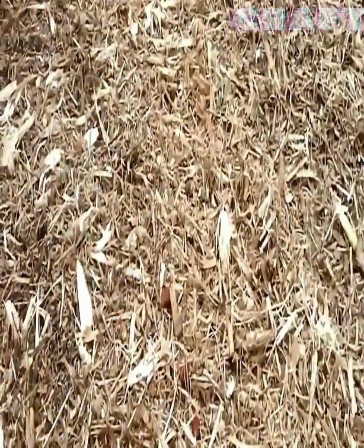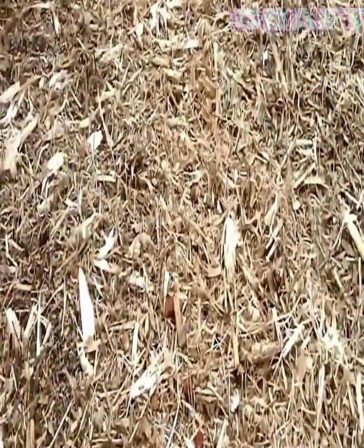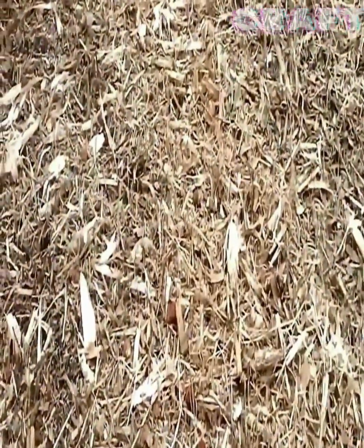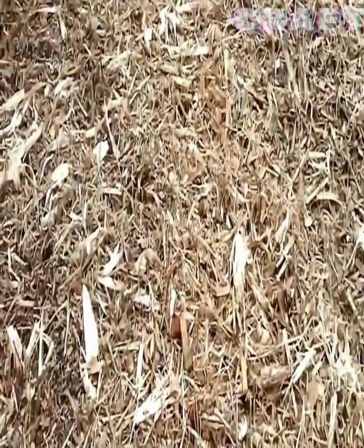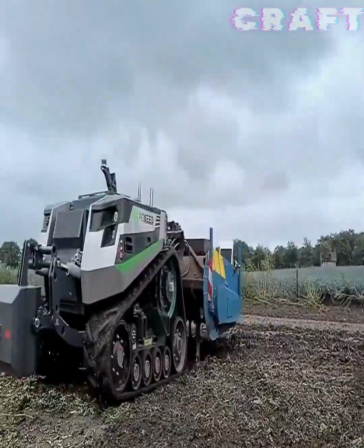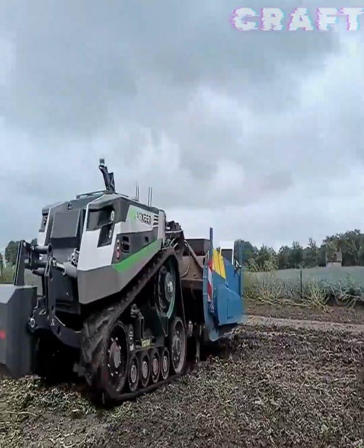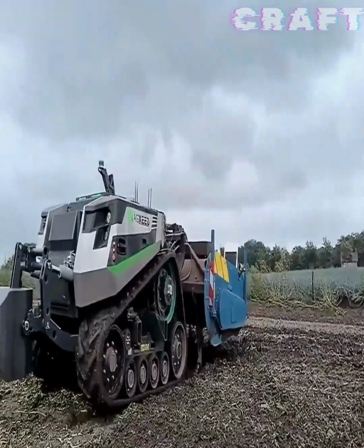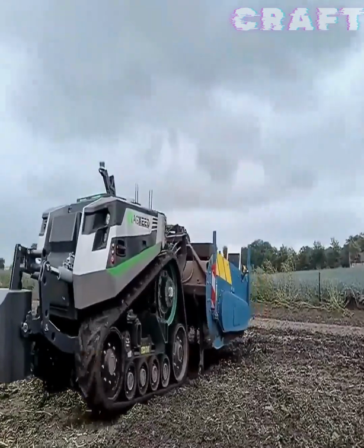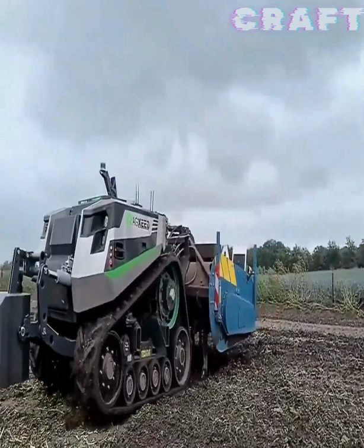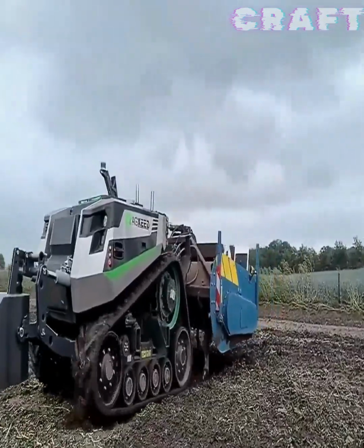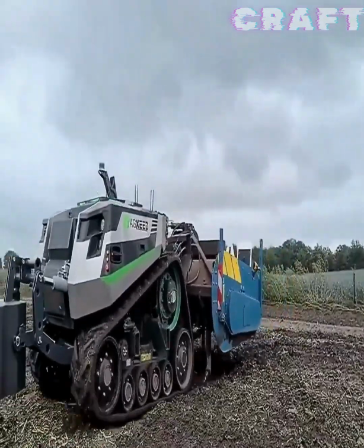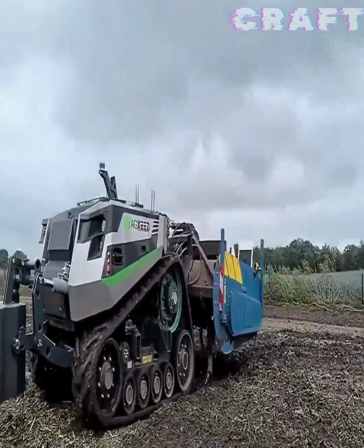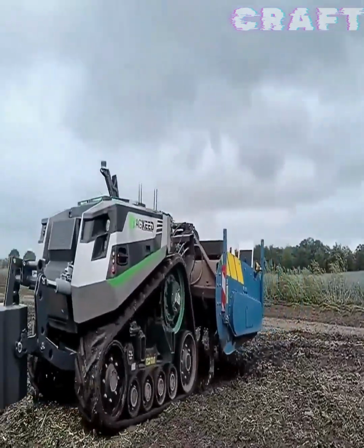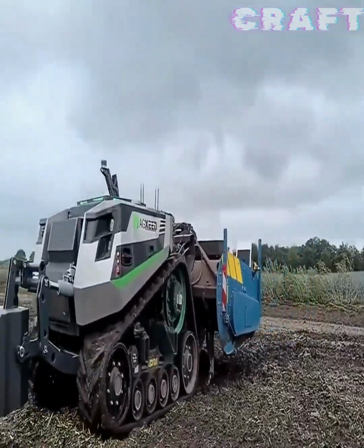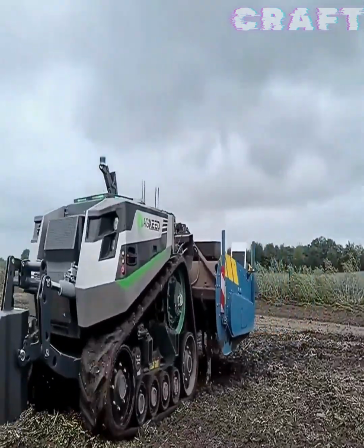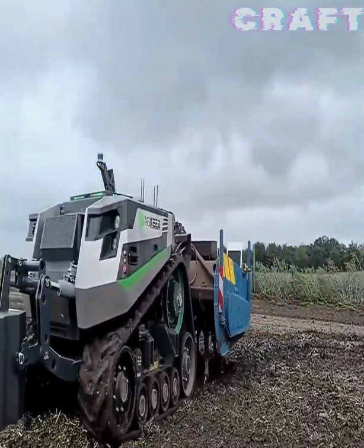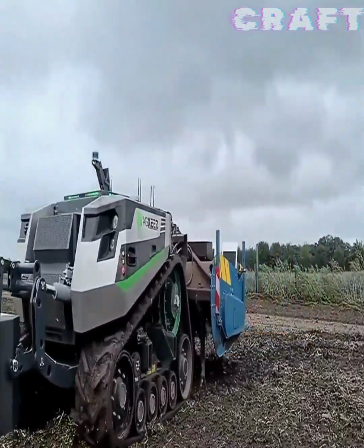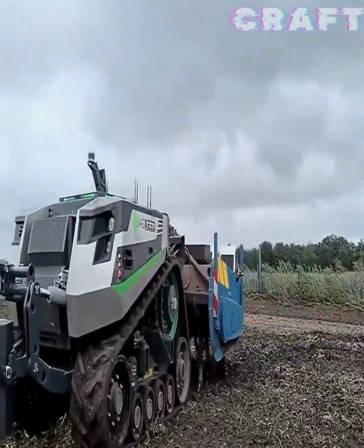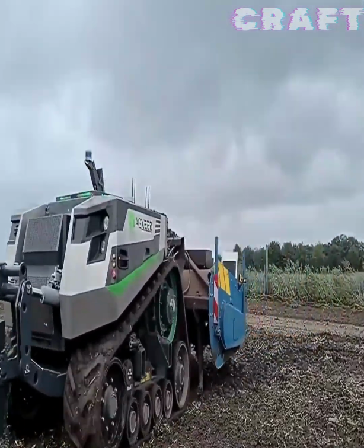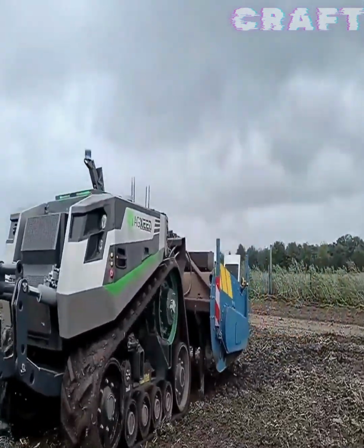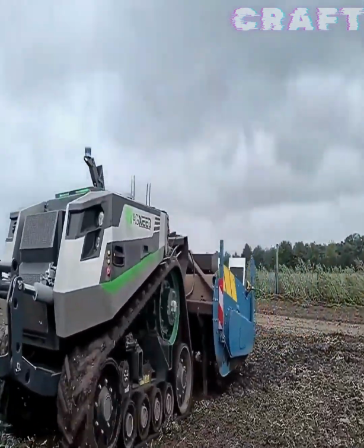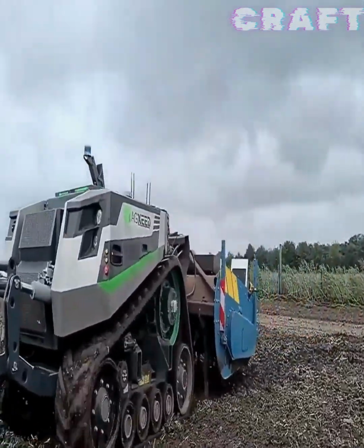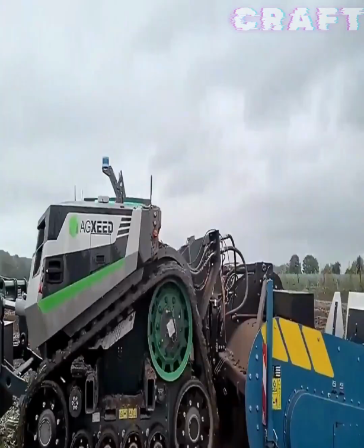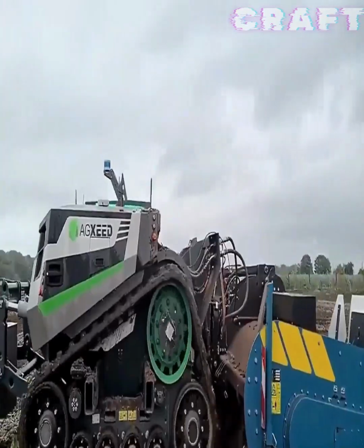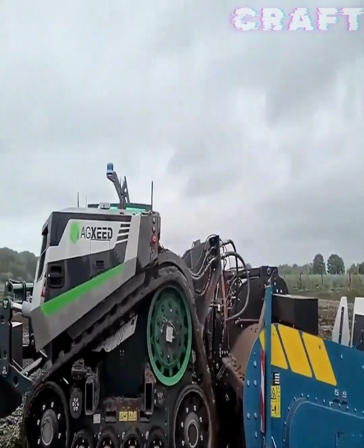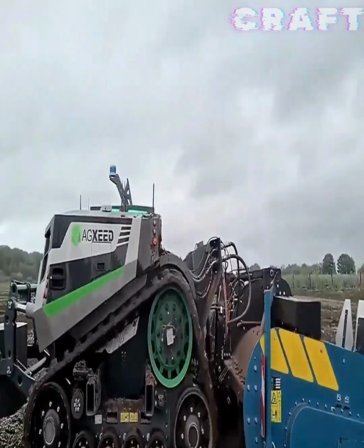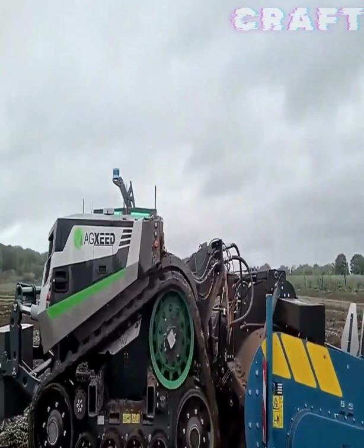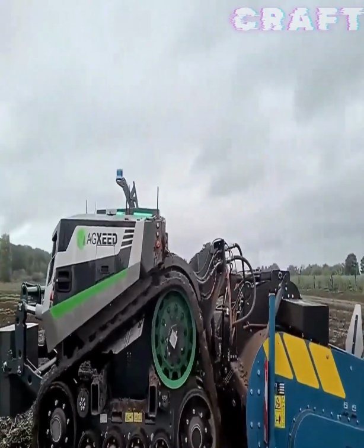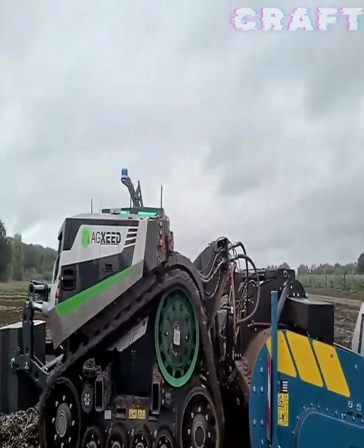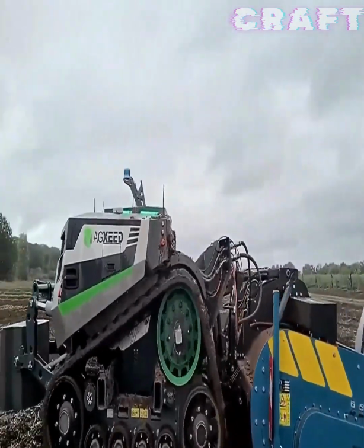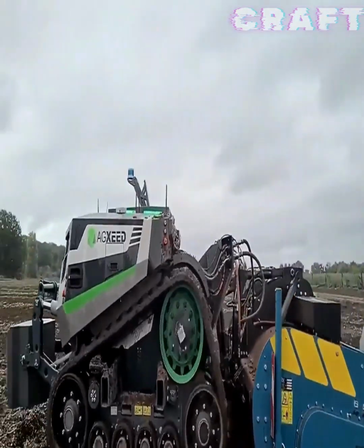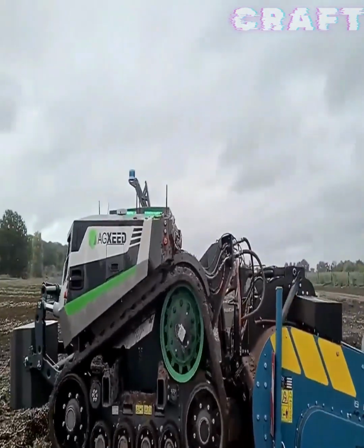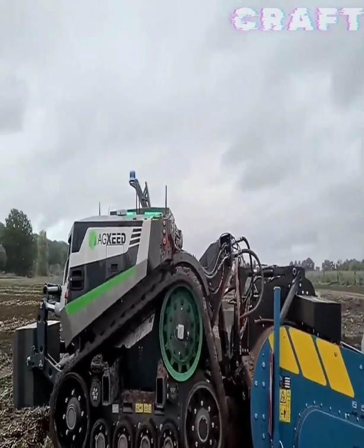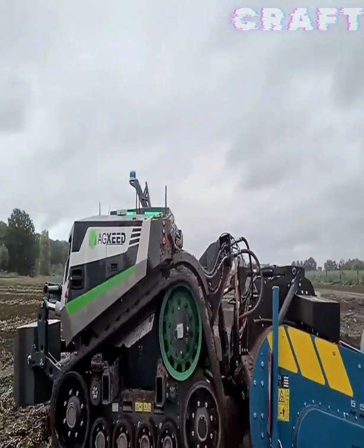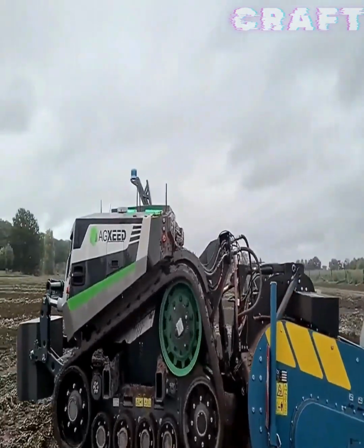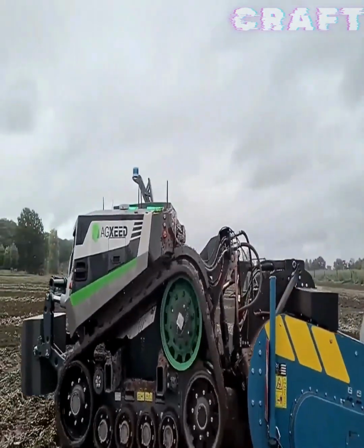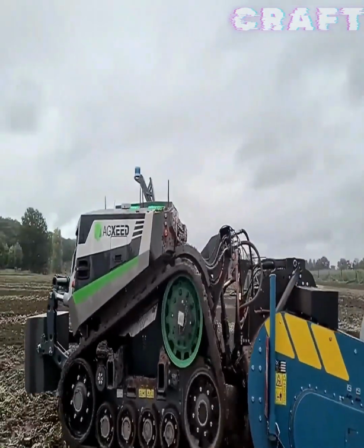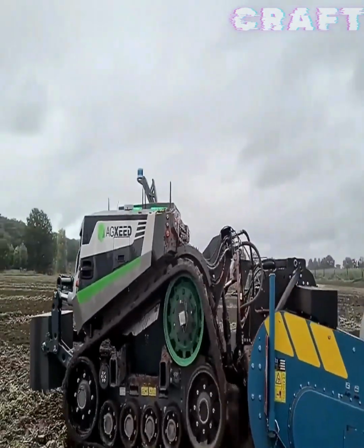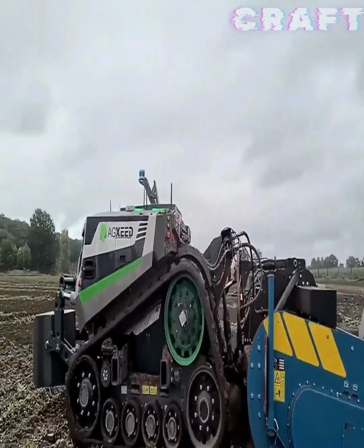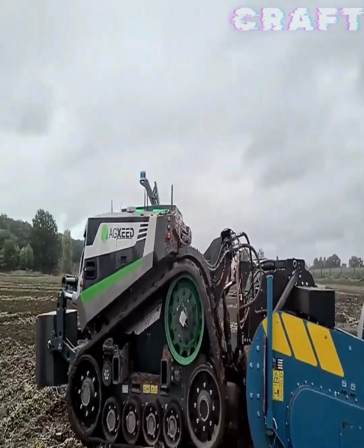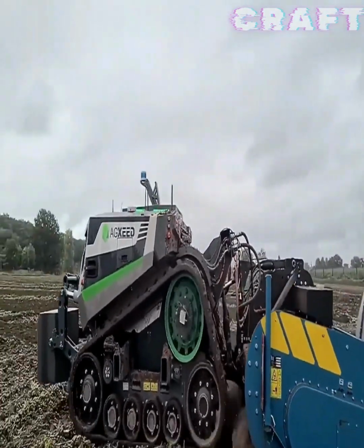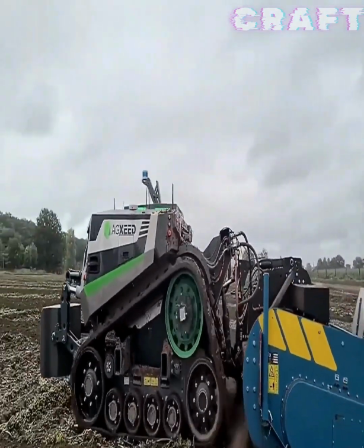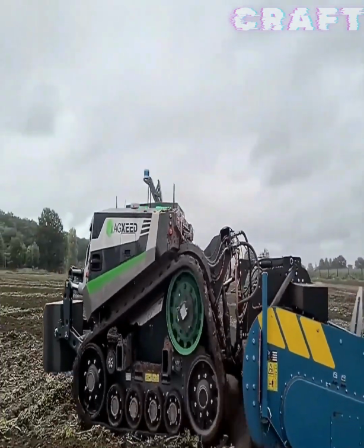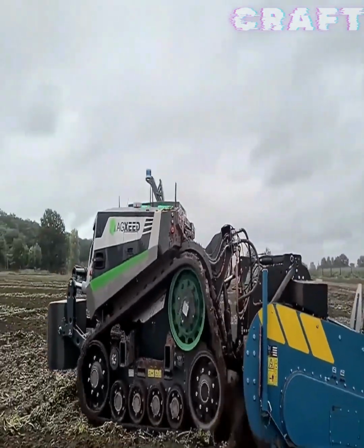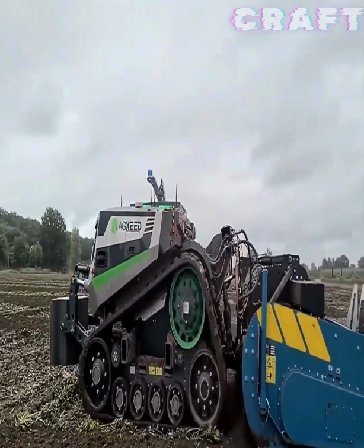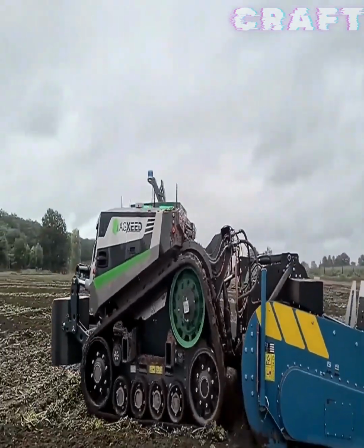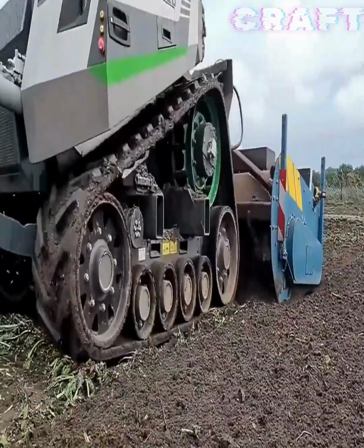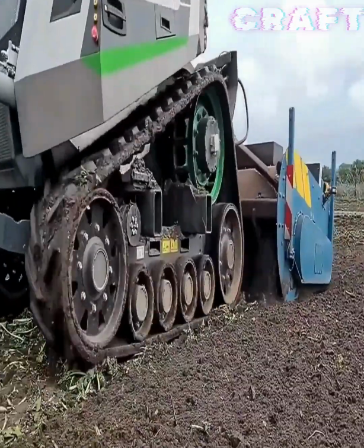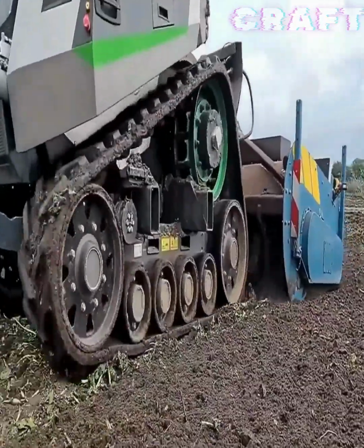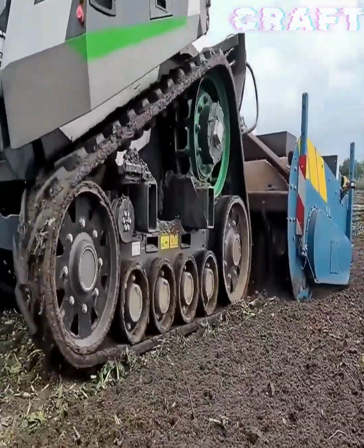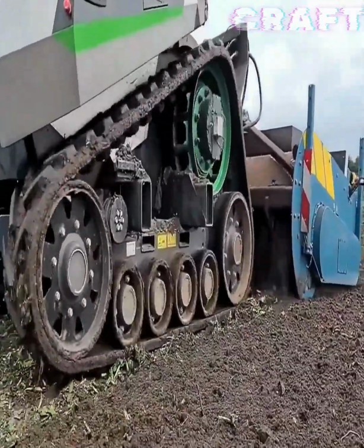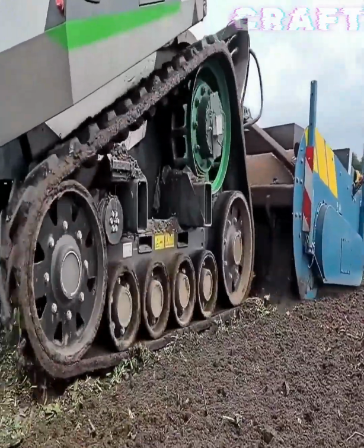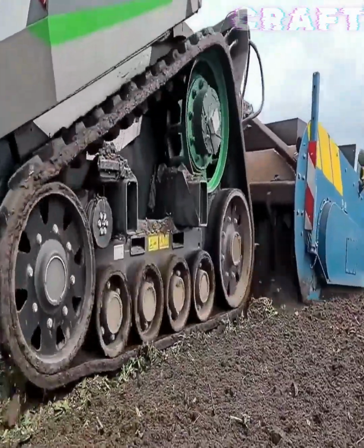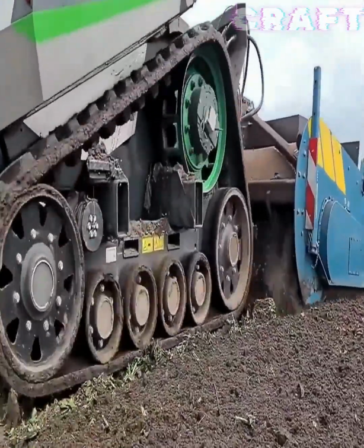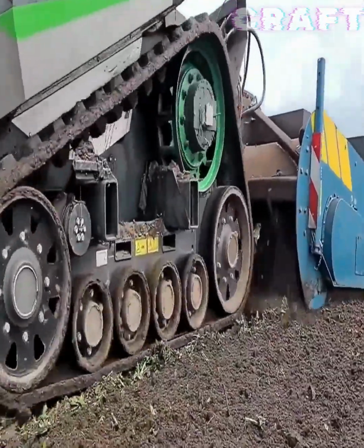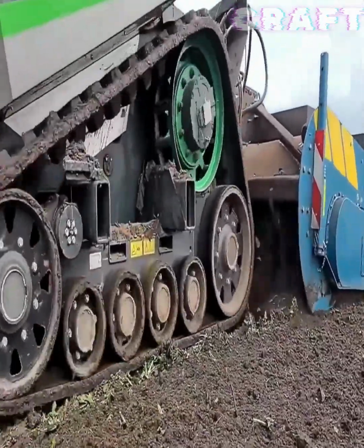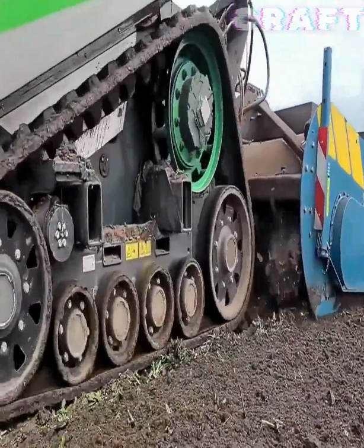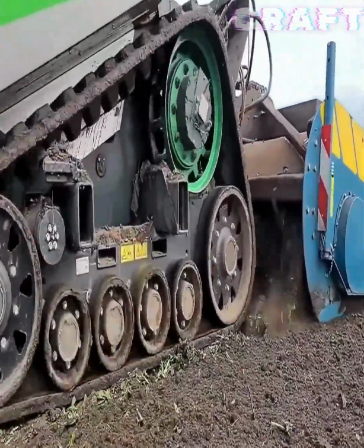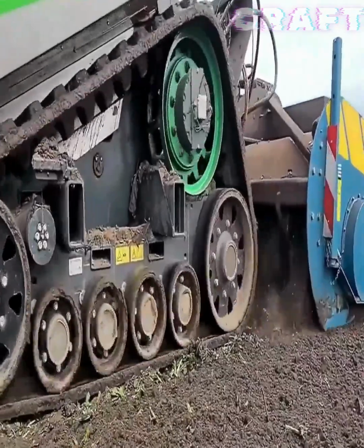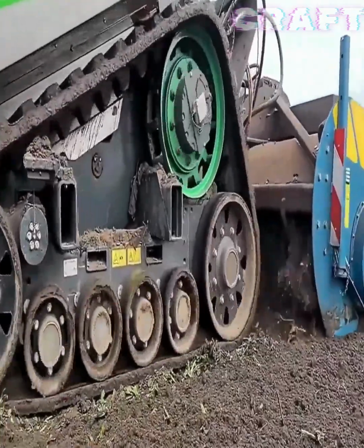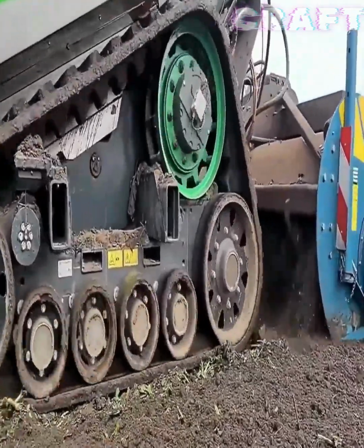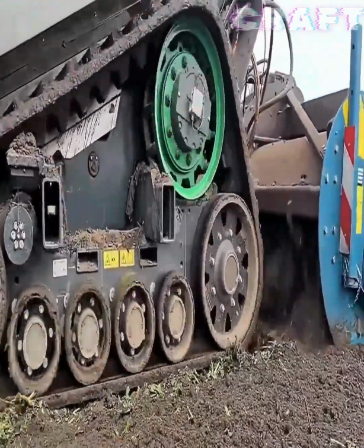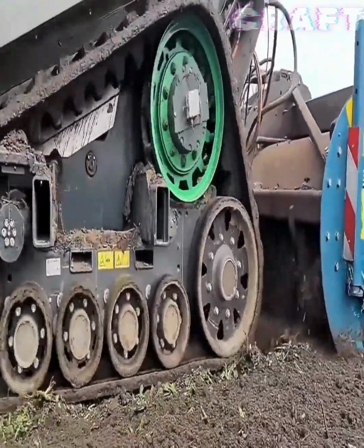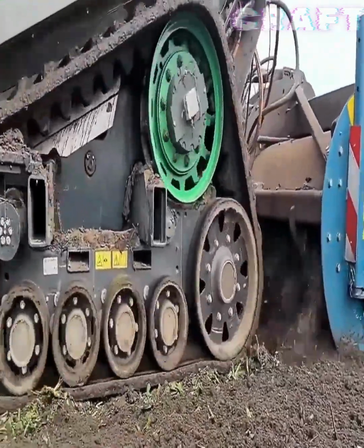The robot tractor independently performs a number of agricultural works according to a given program.